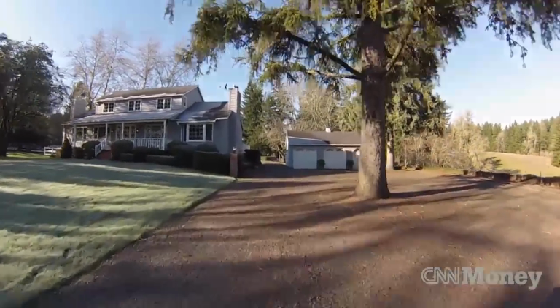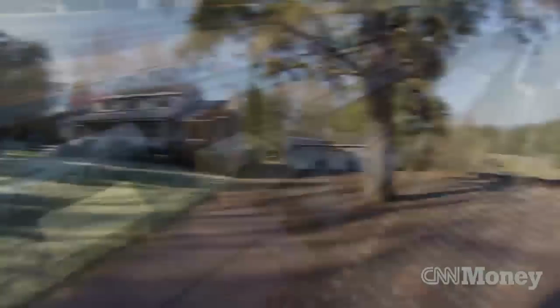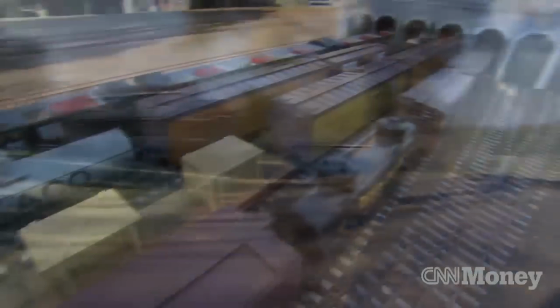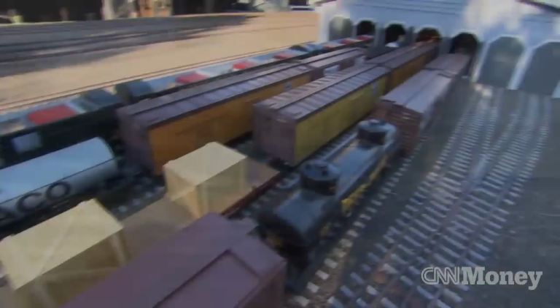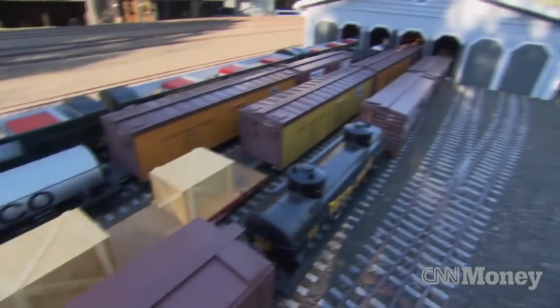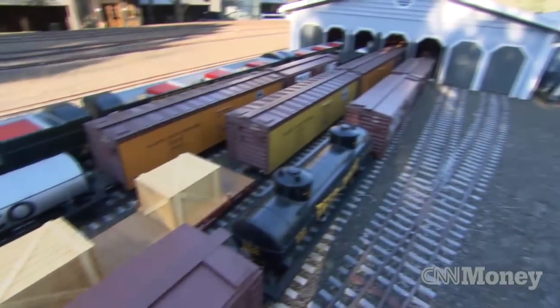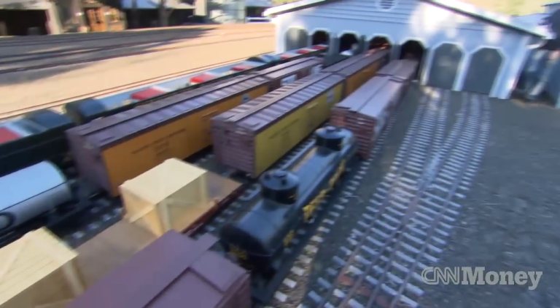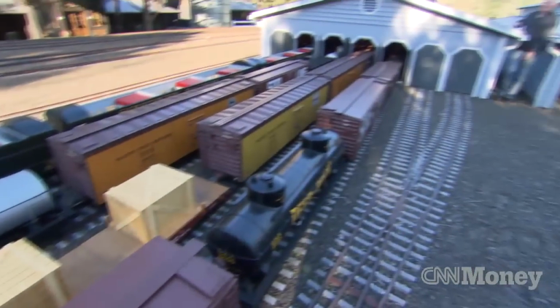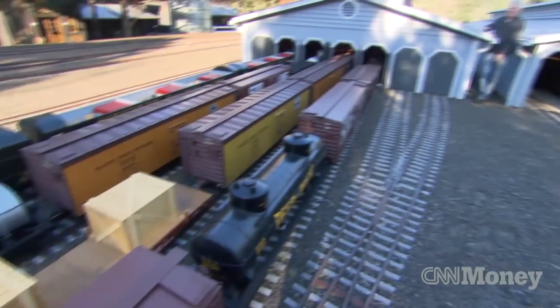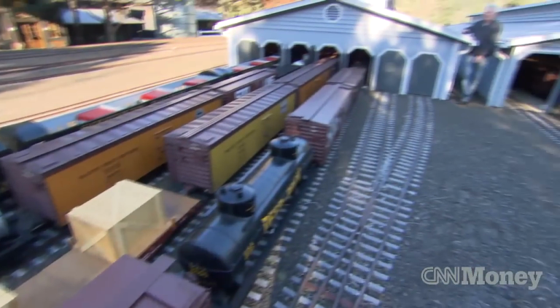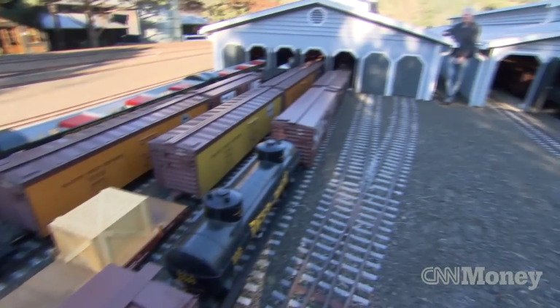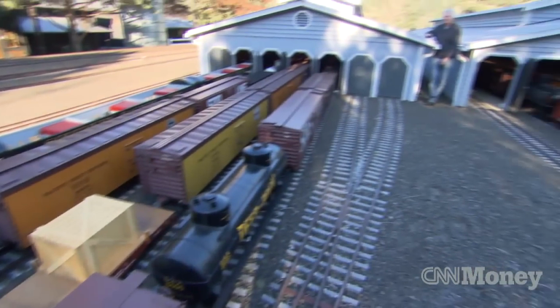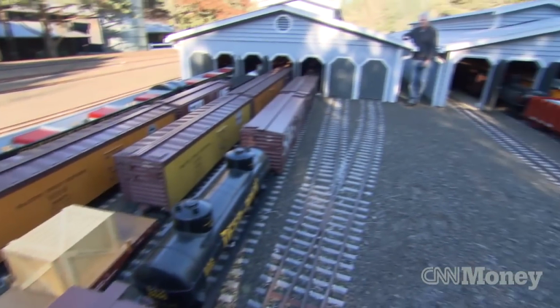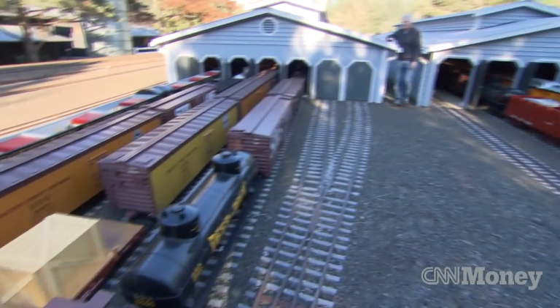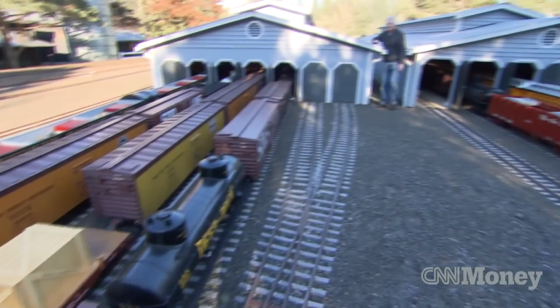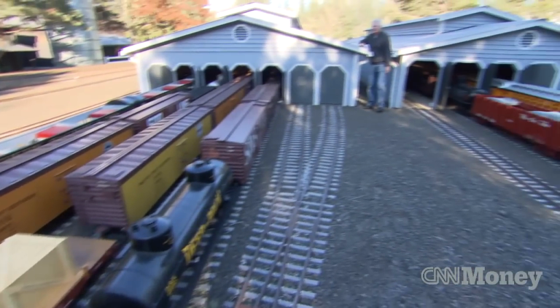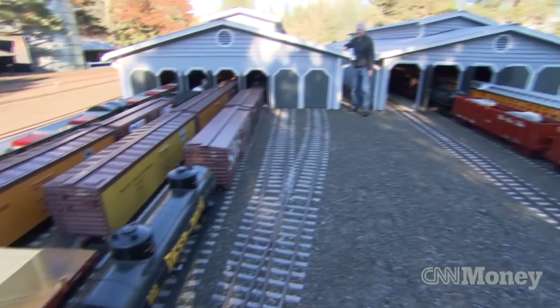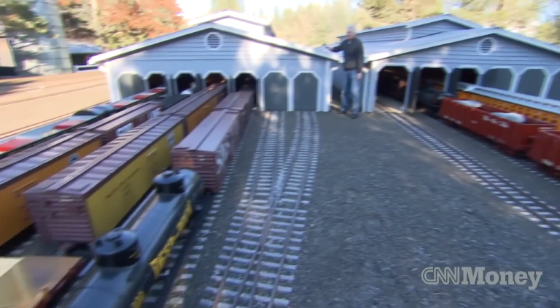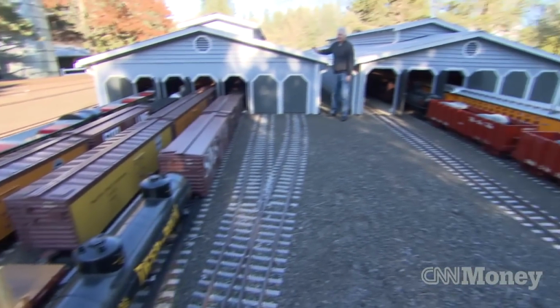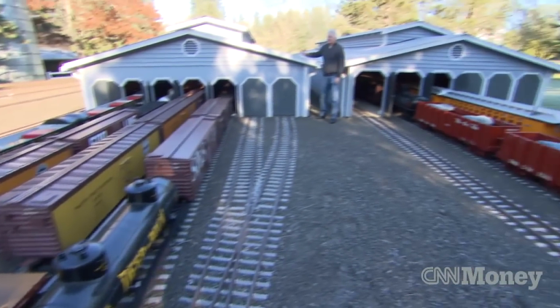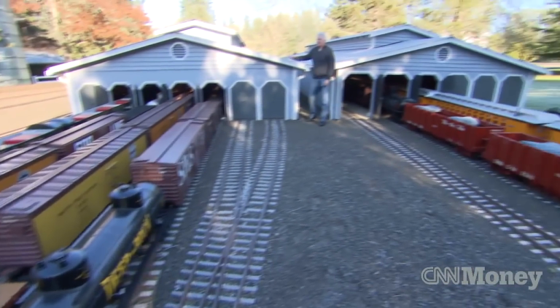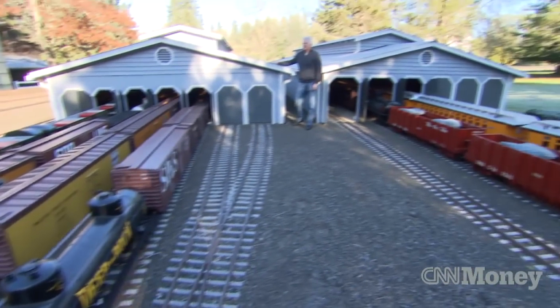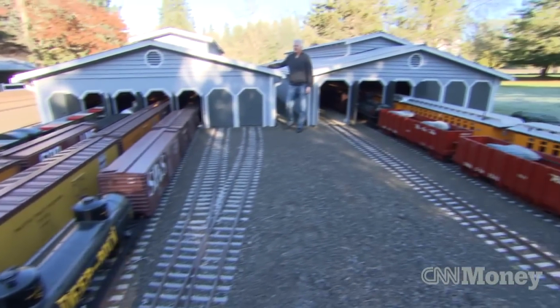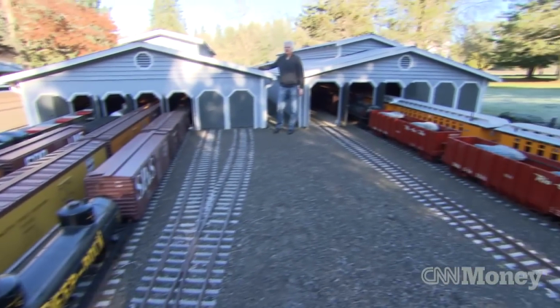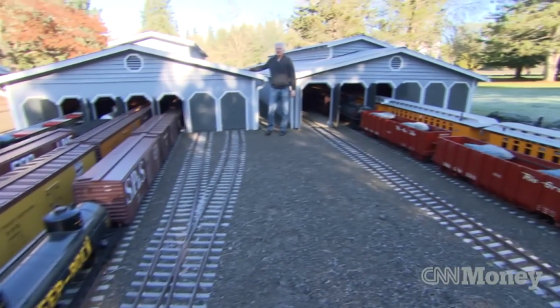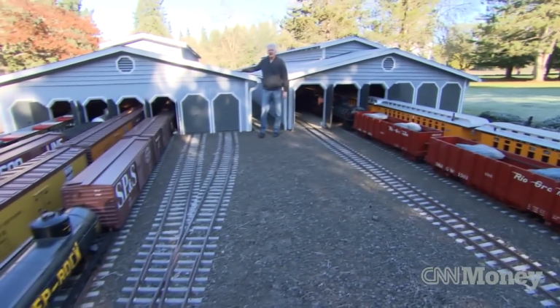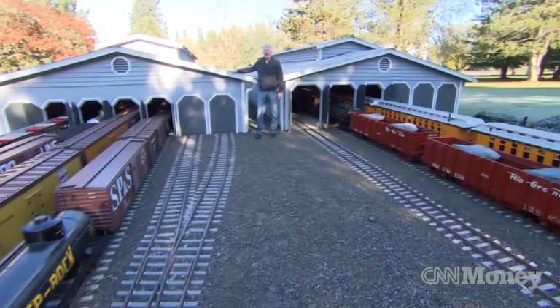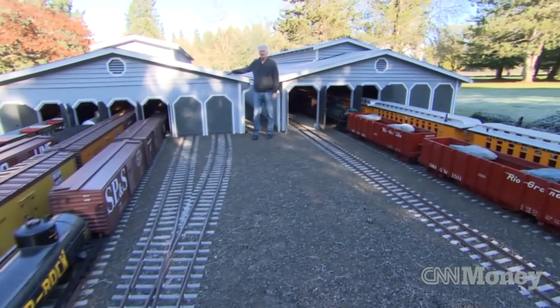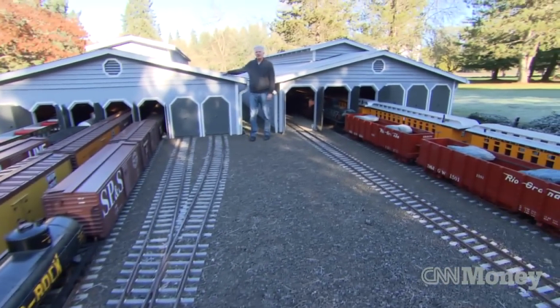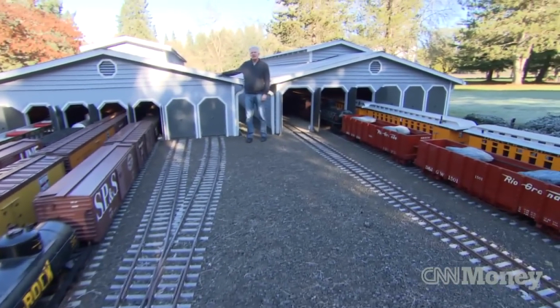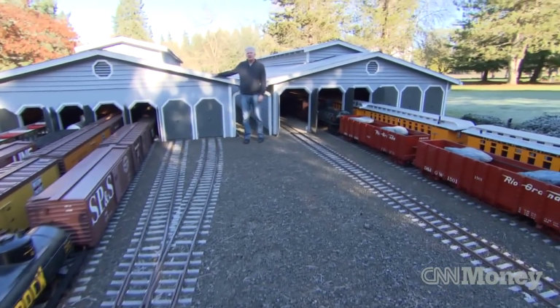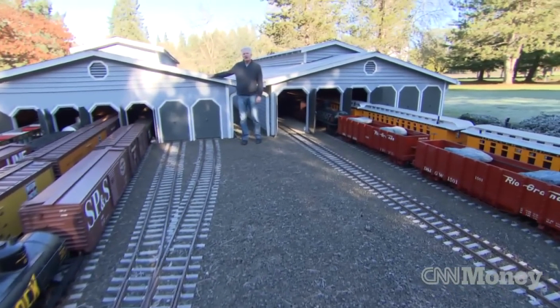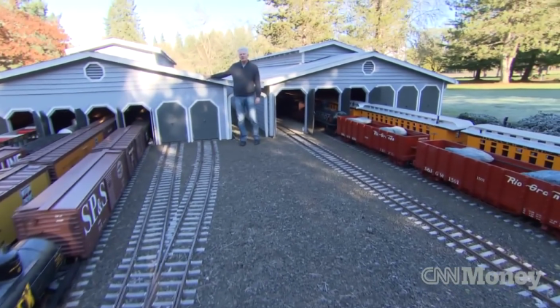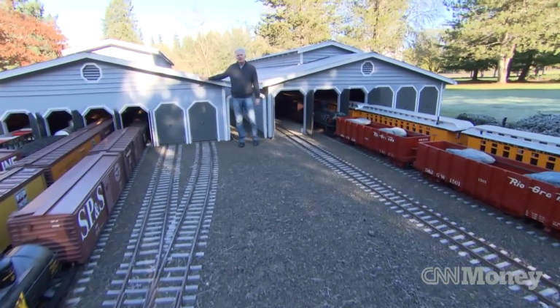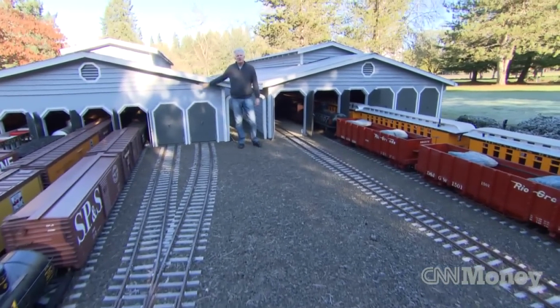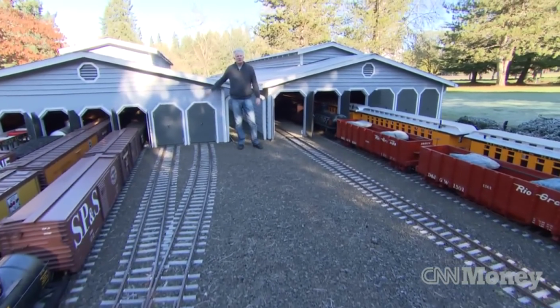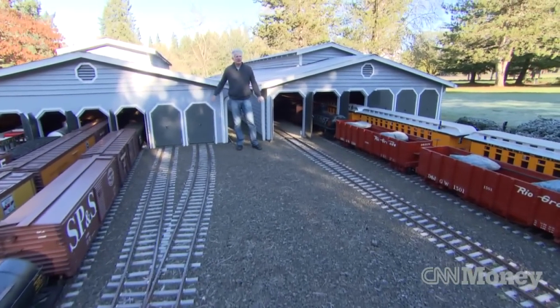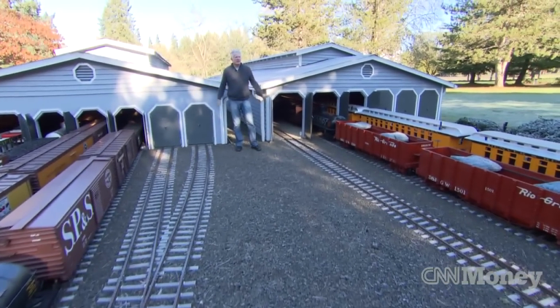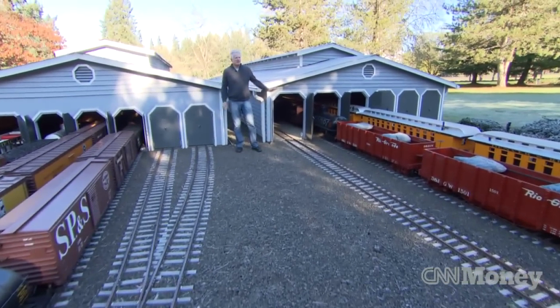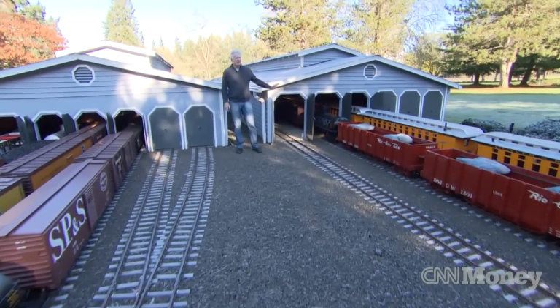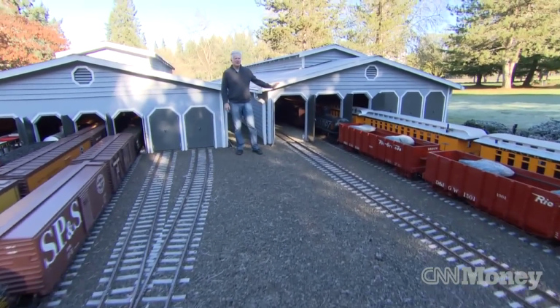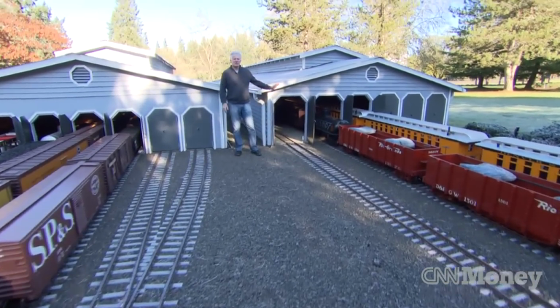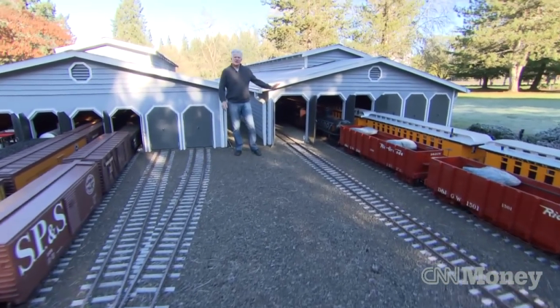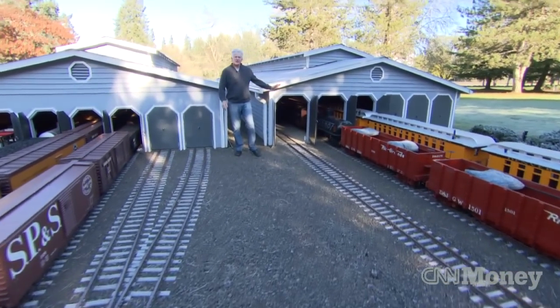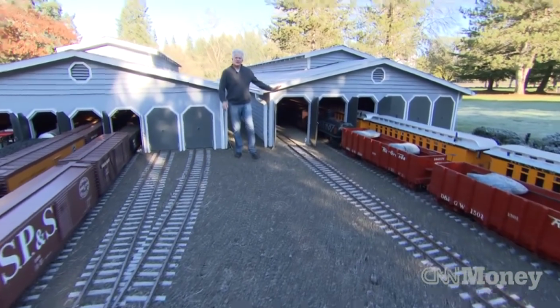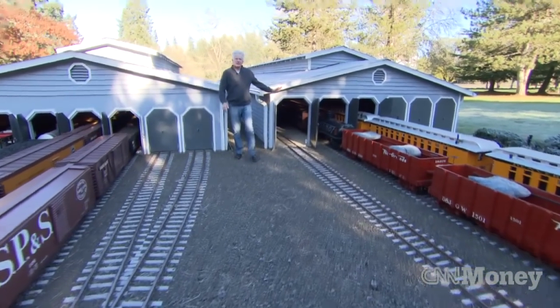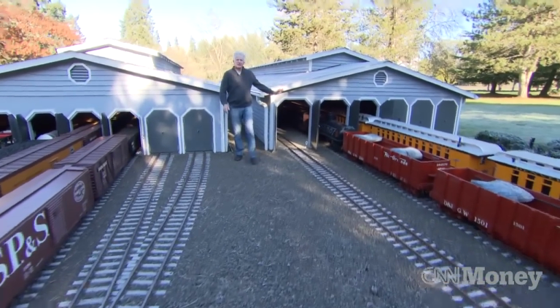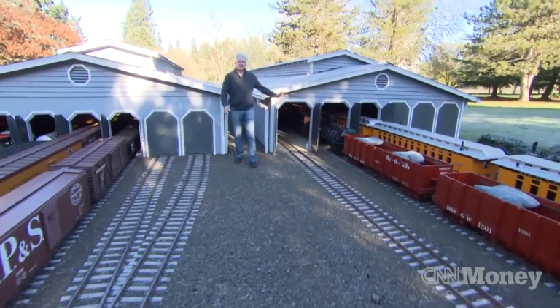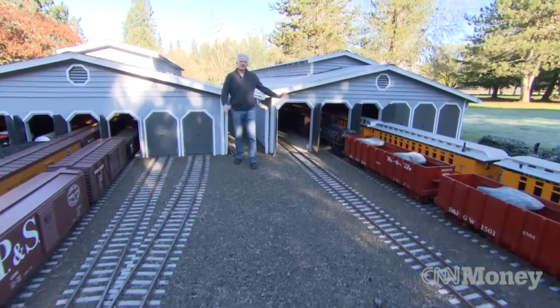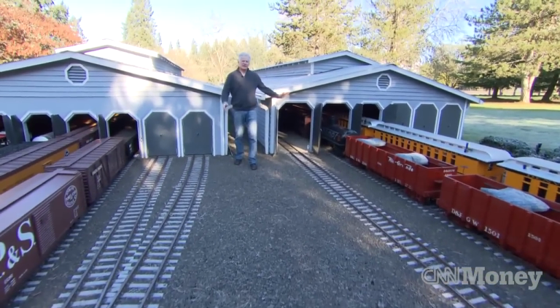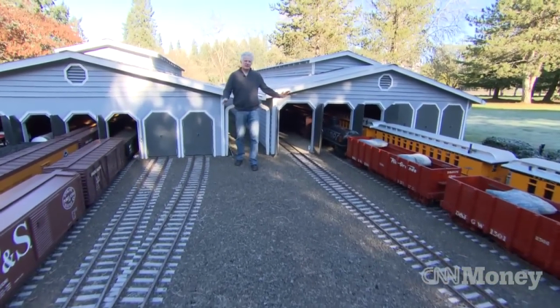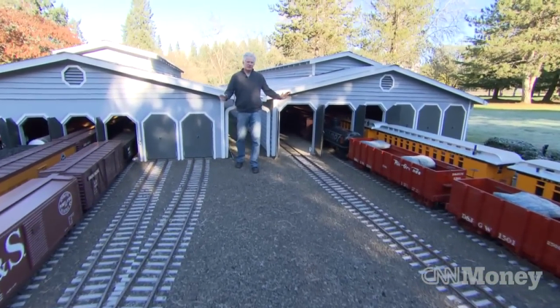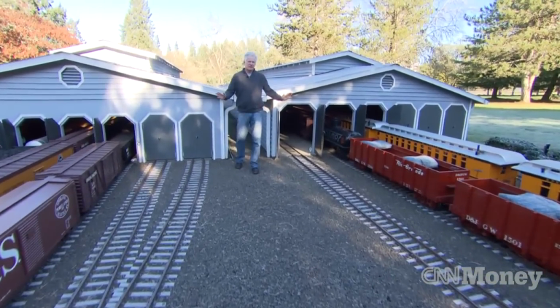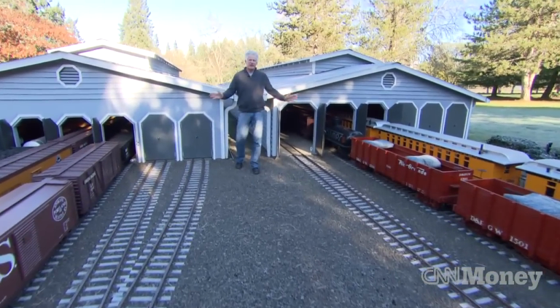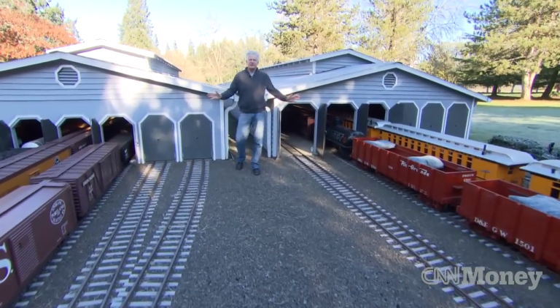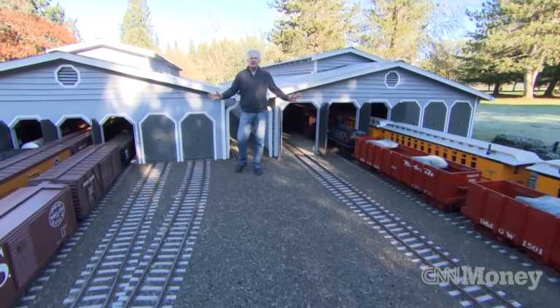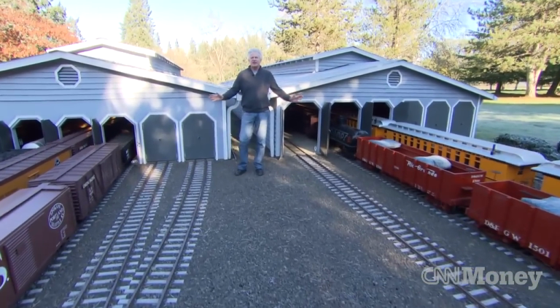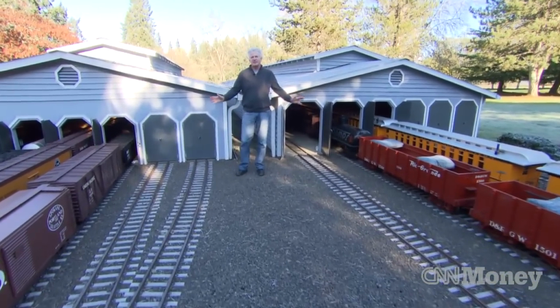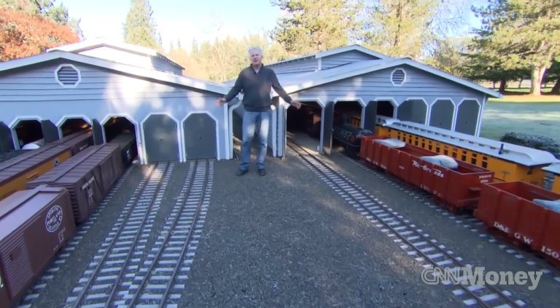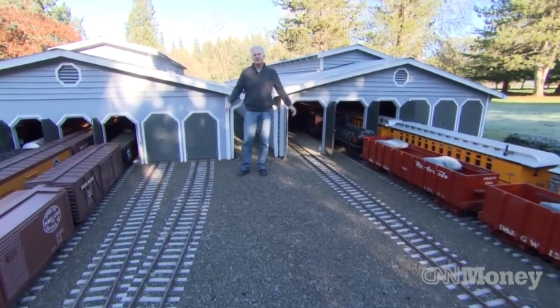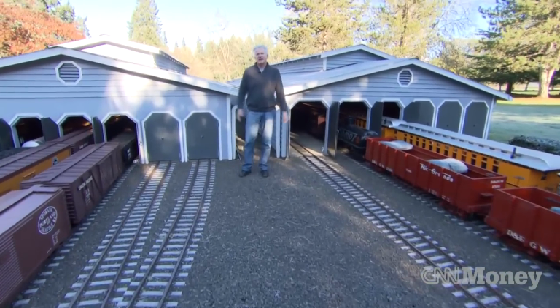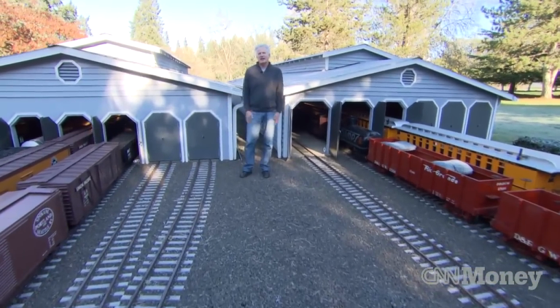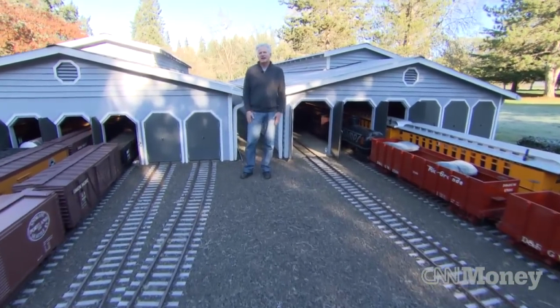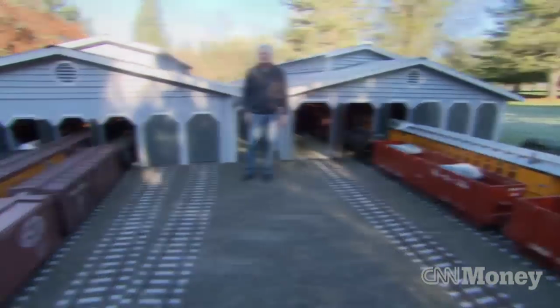What we have here is my two-and-a-half inch scale car barns, where I keep all the steam equipment and trains that I built in my life.